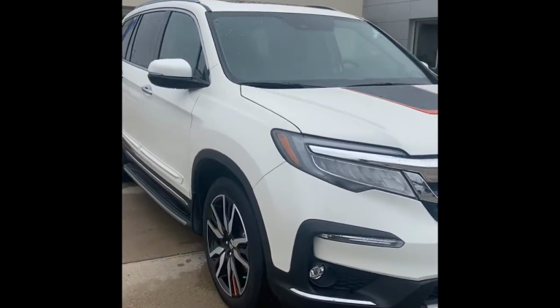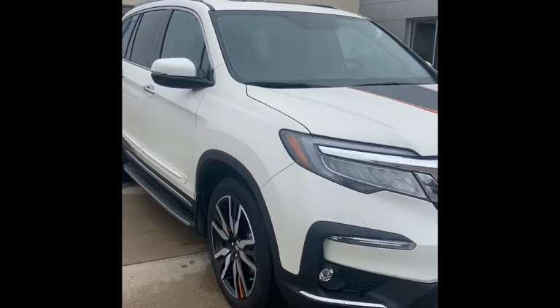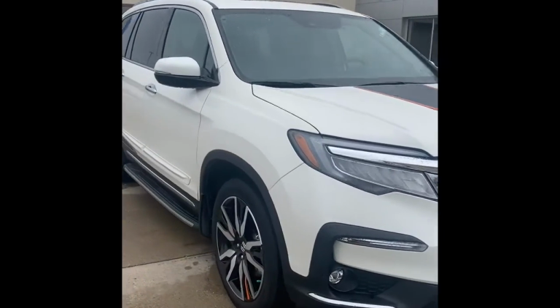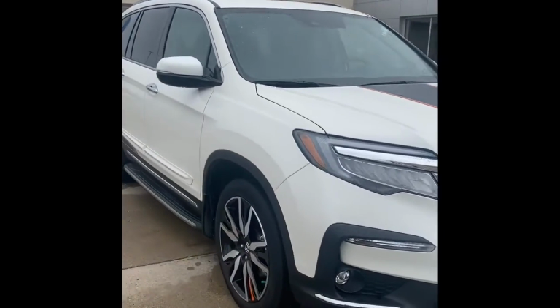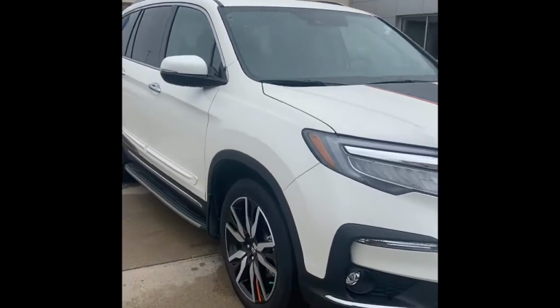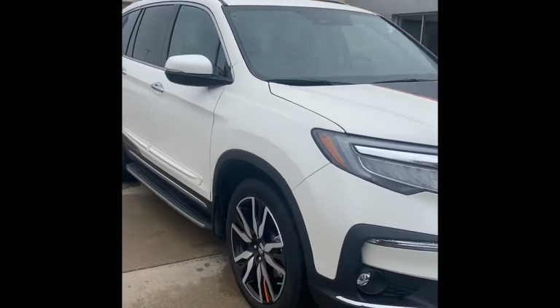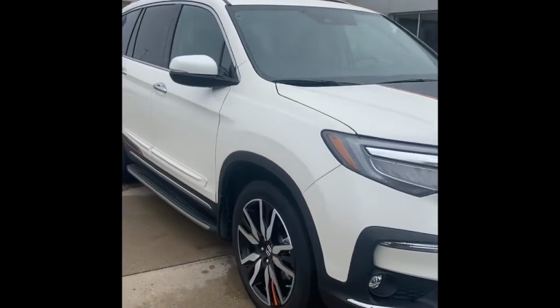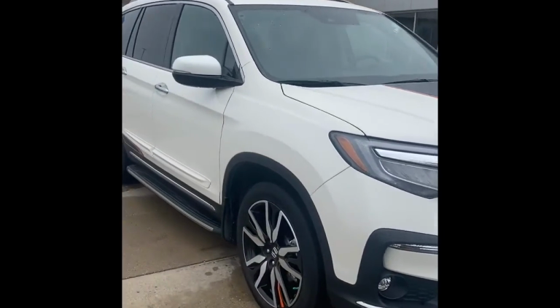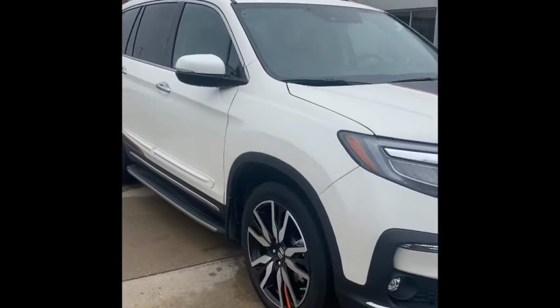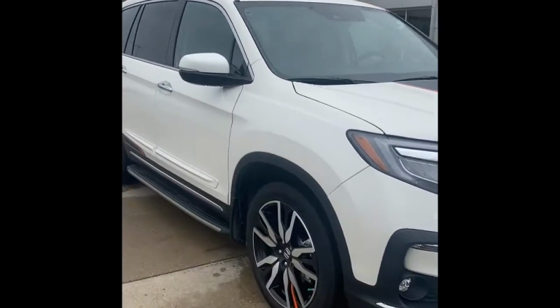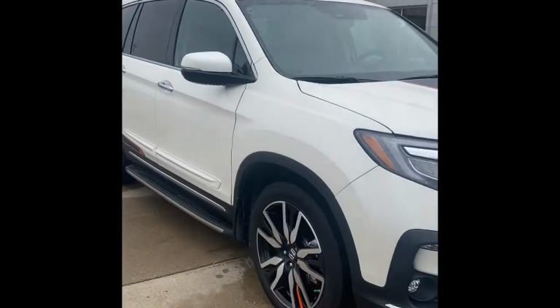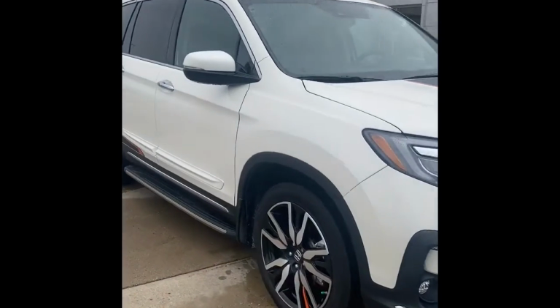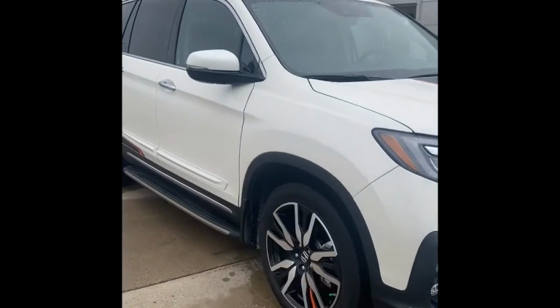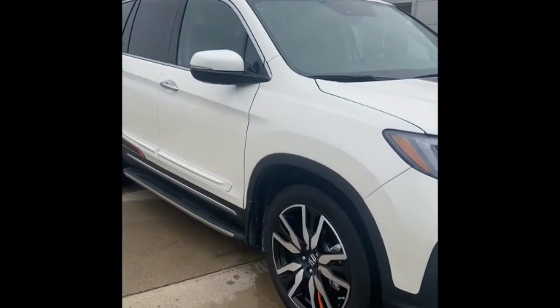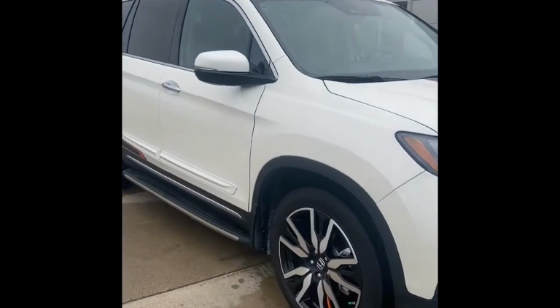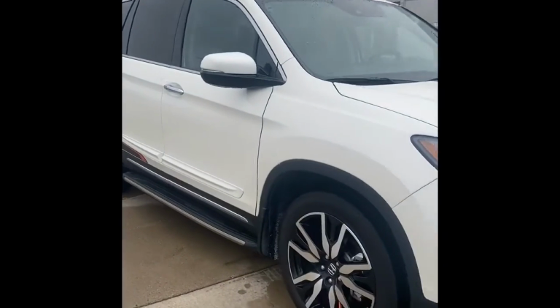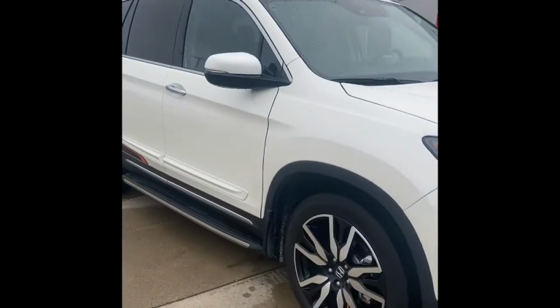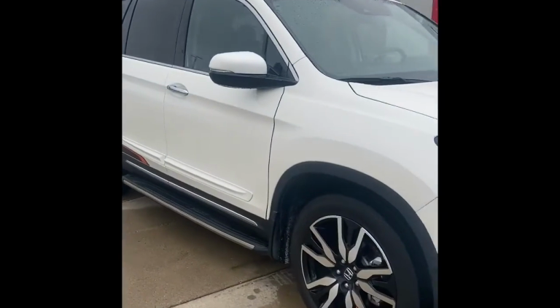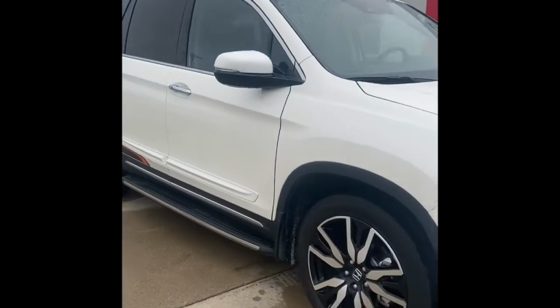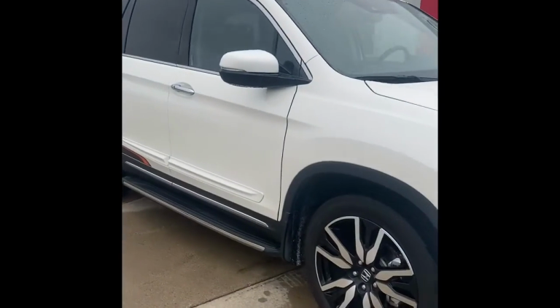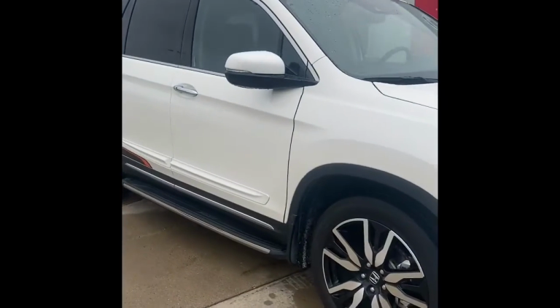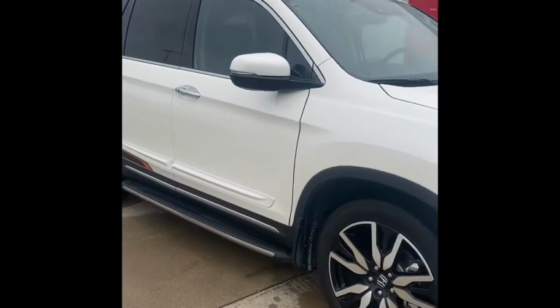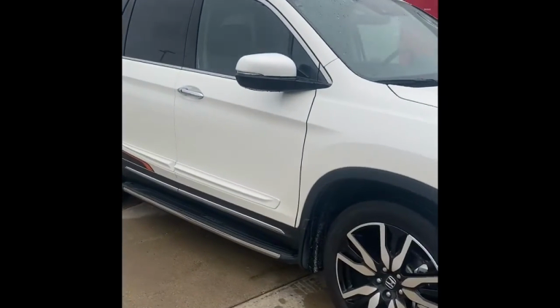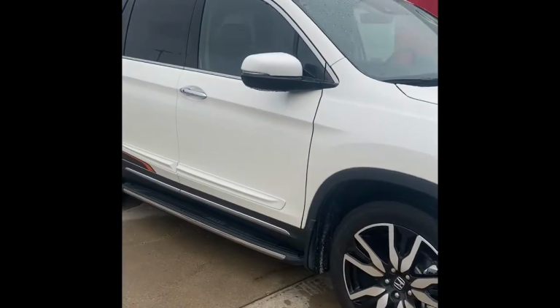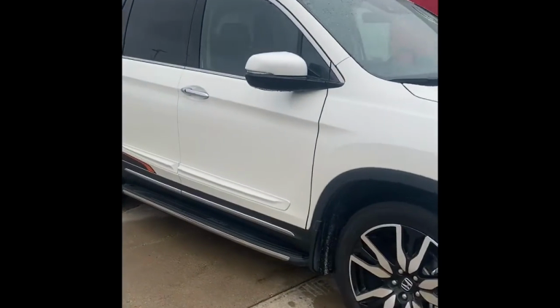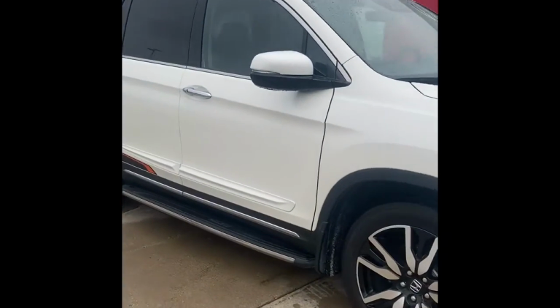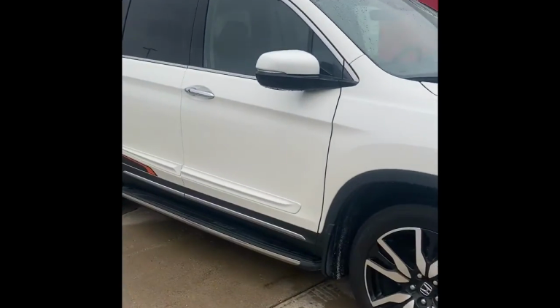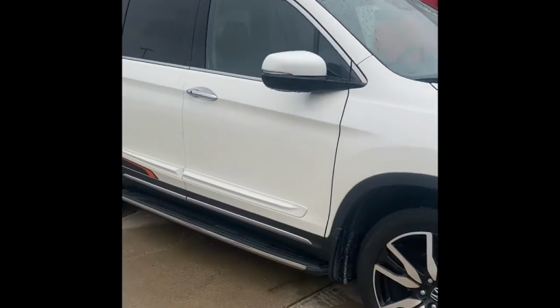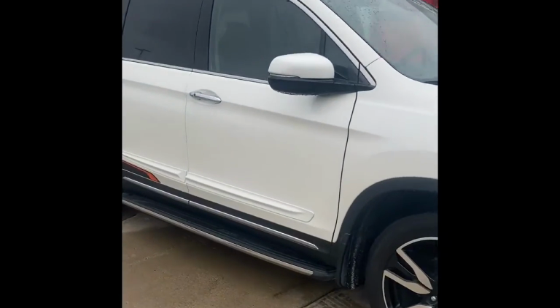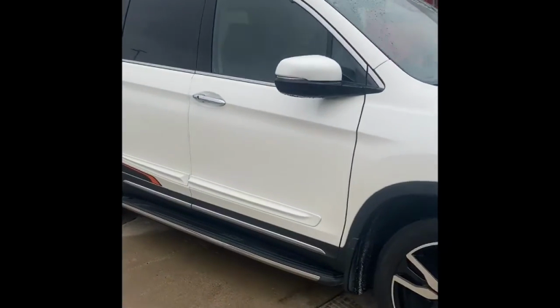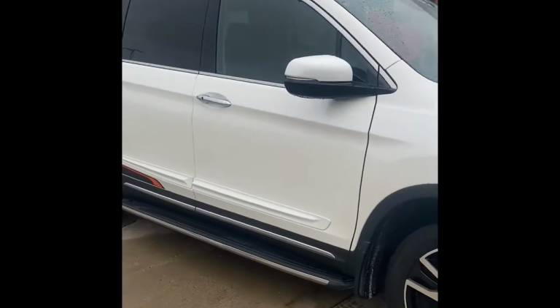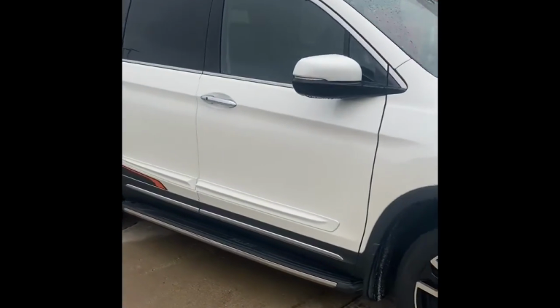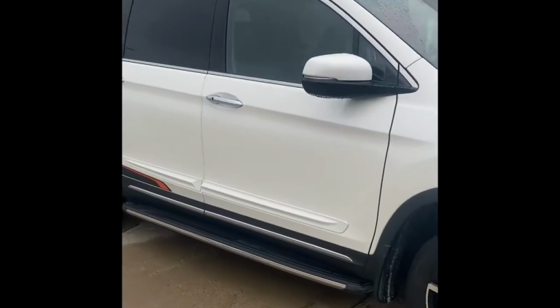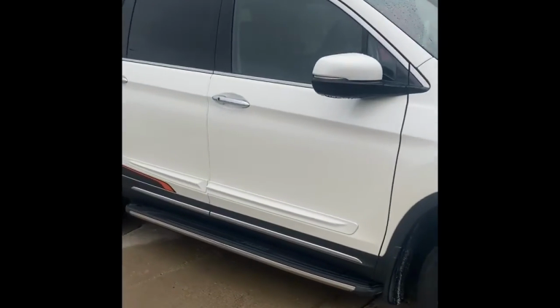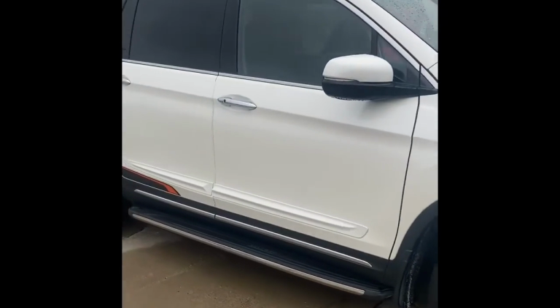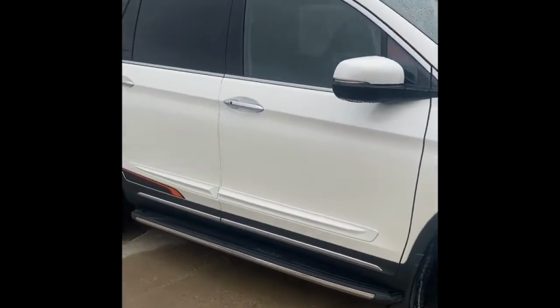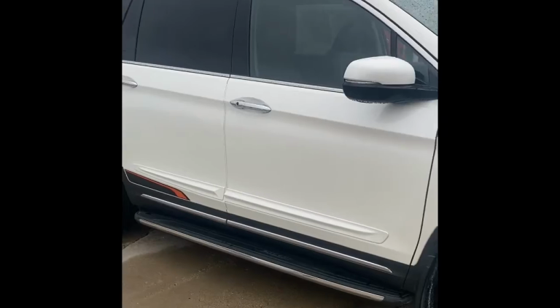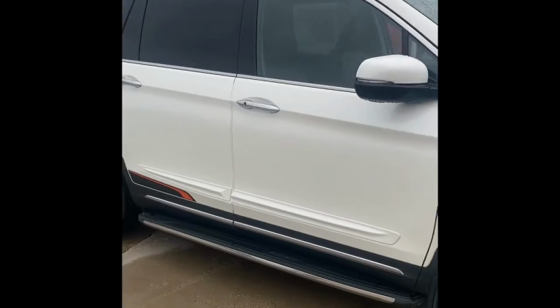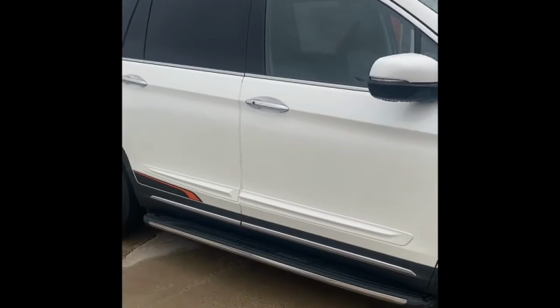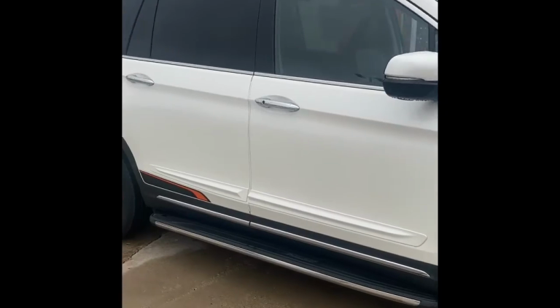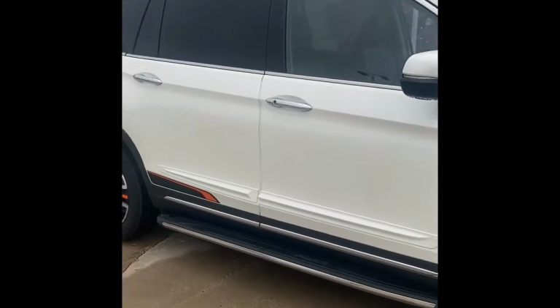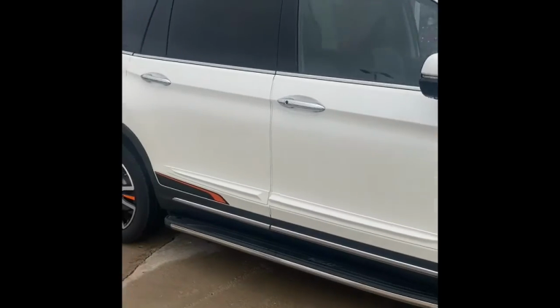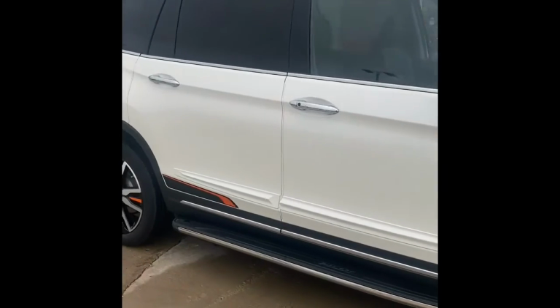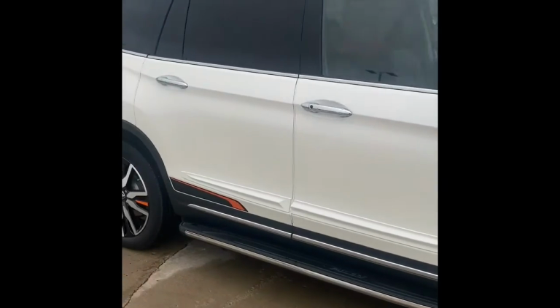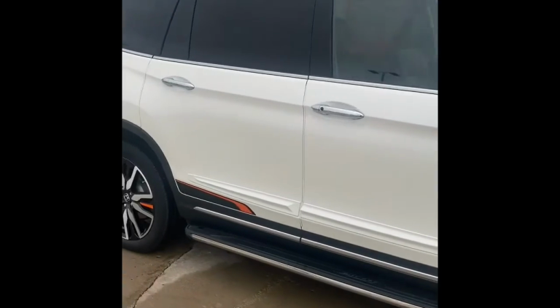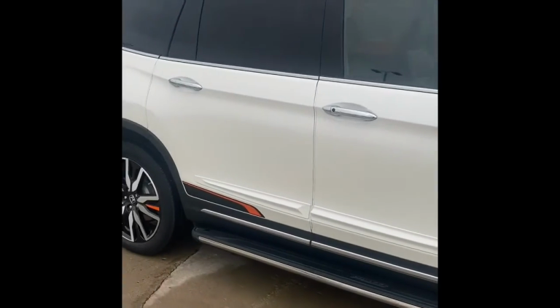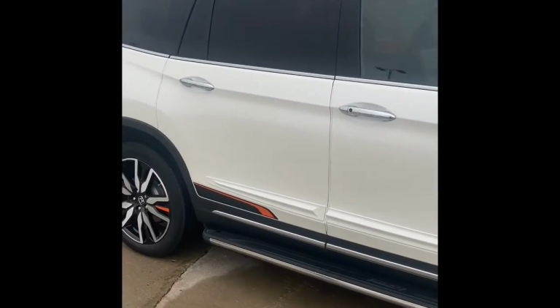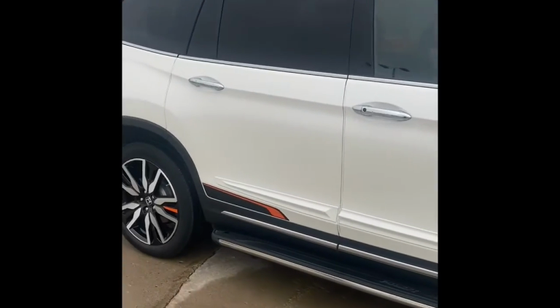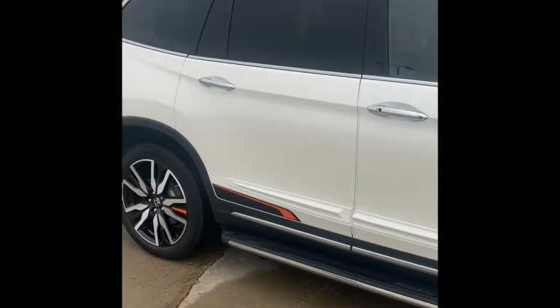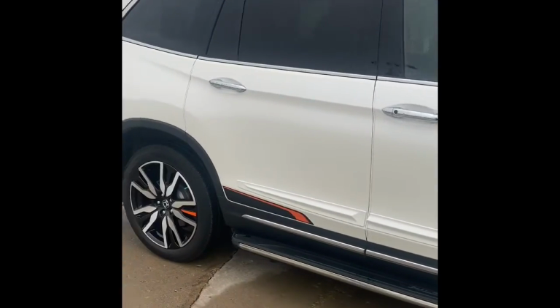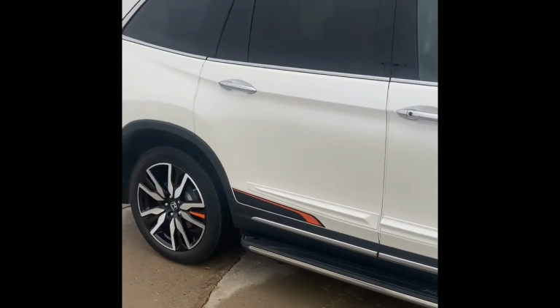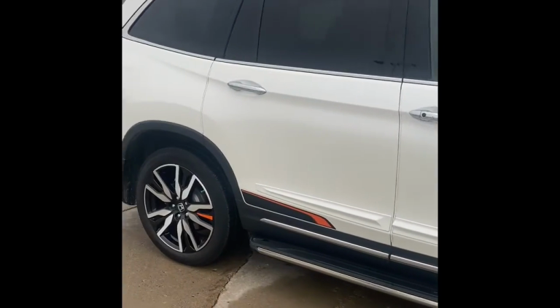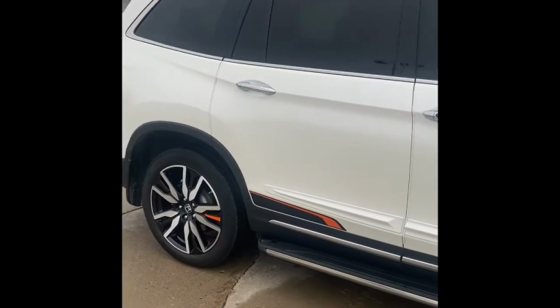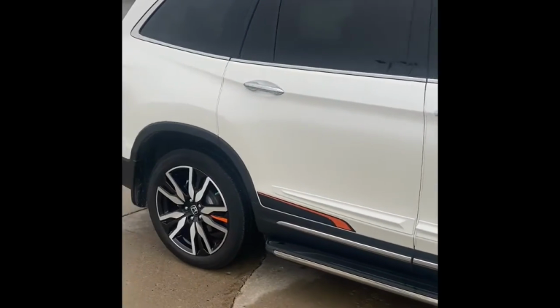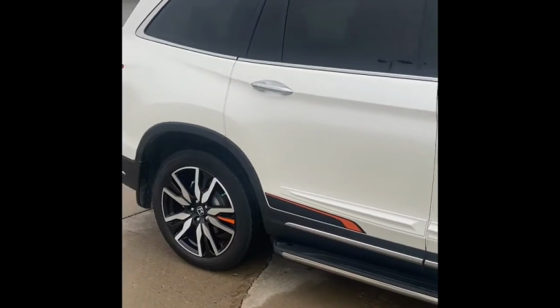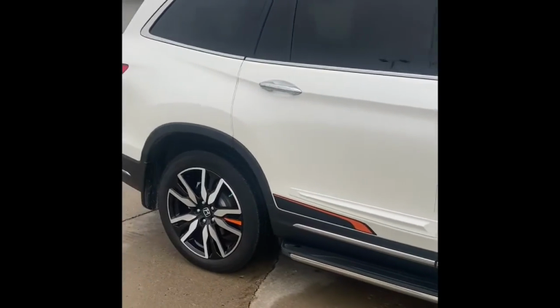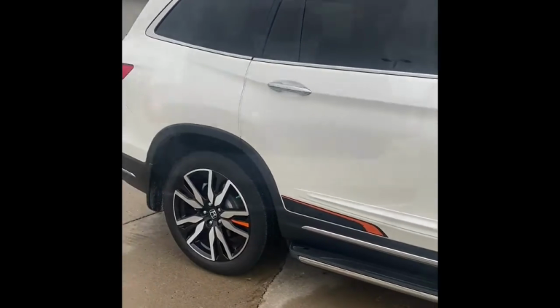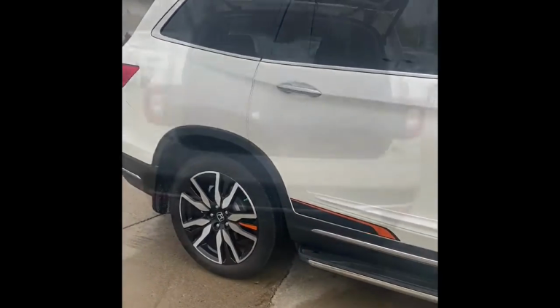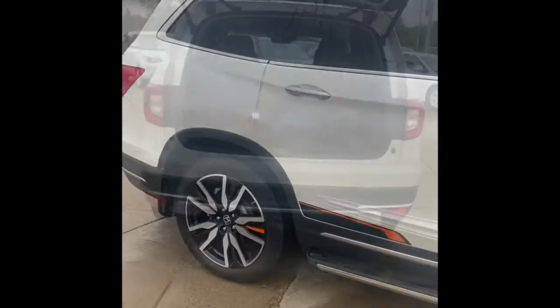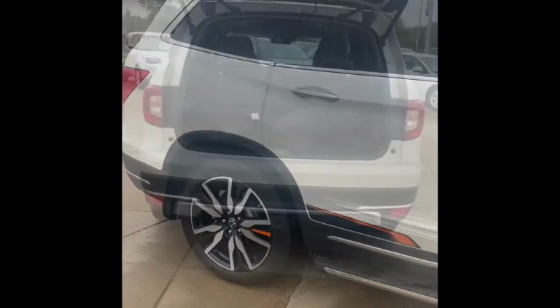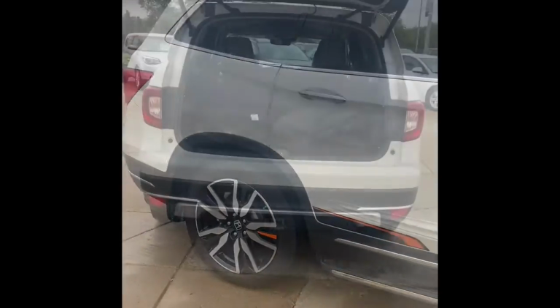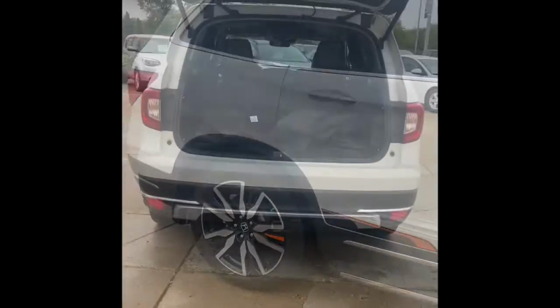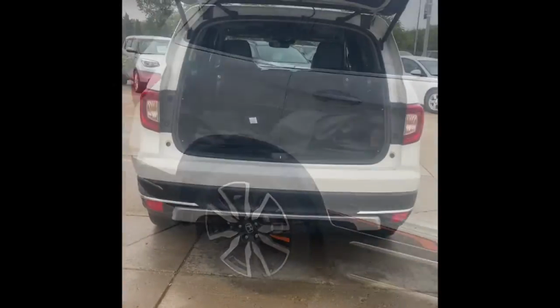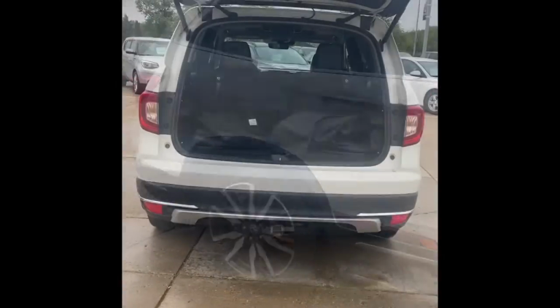As you can see here, we have the Honda Pilot. It is the Touring Edition, so it has all of the bells and whistles.